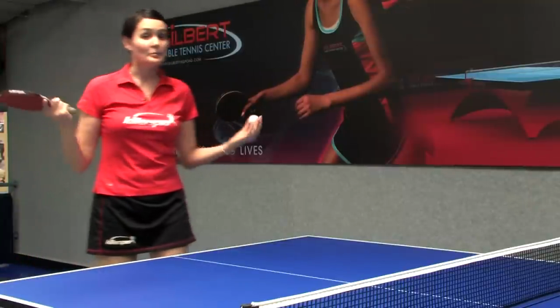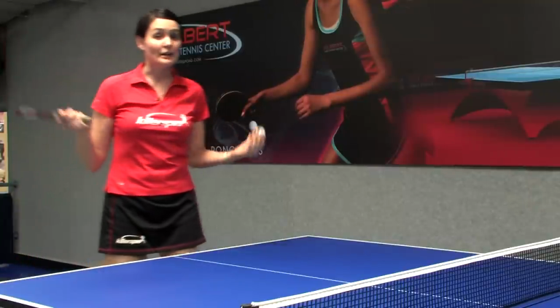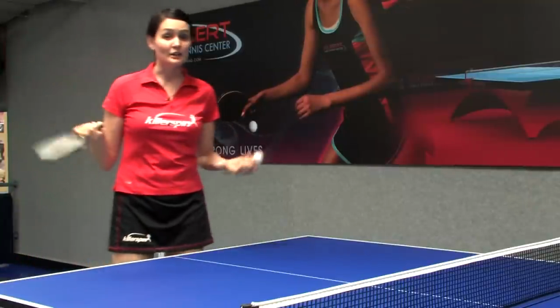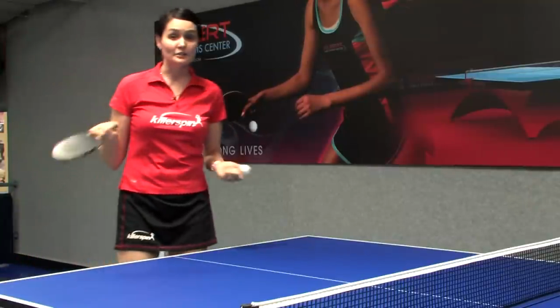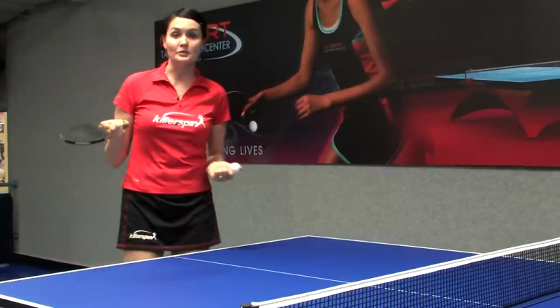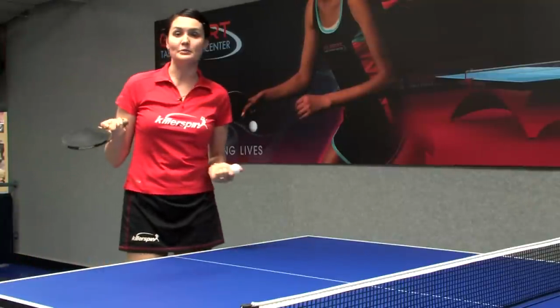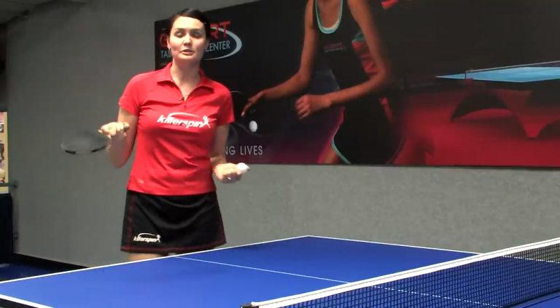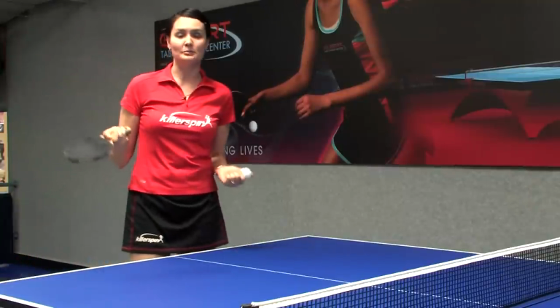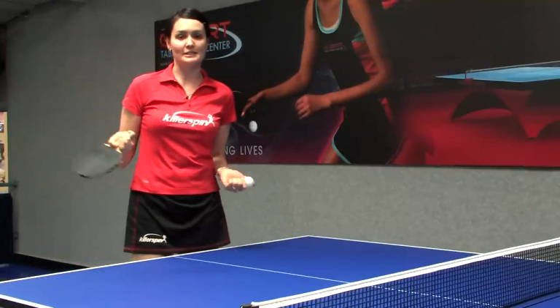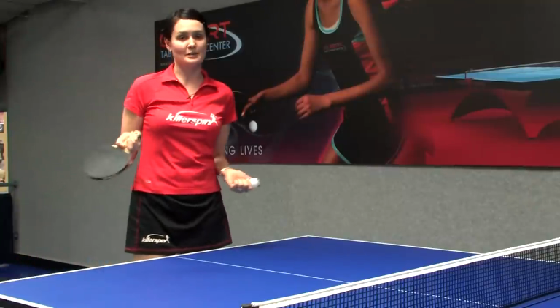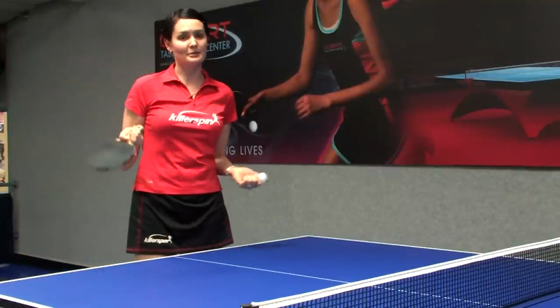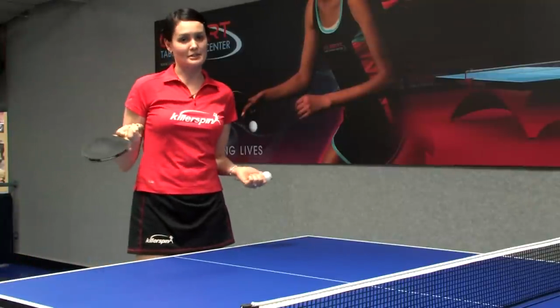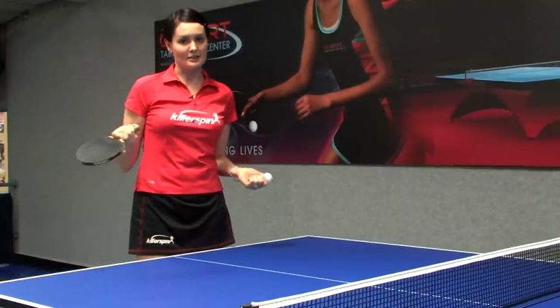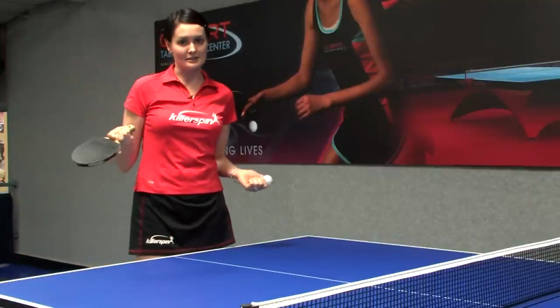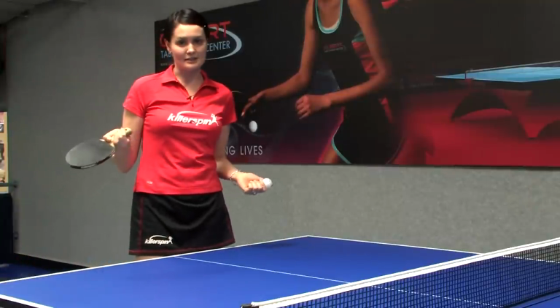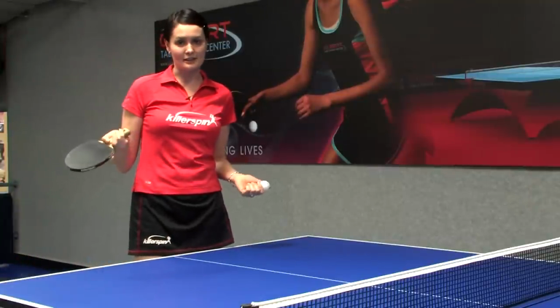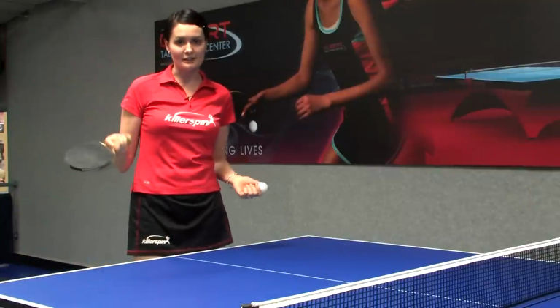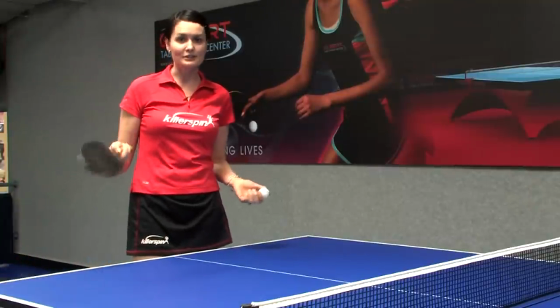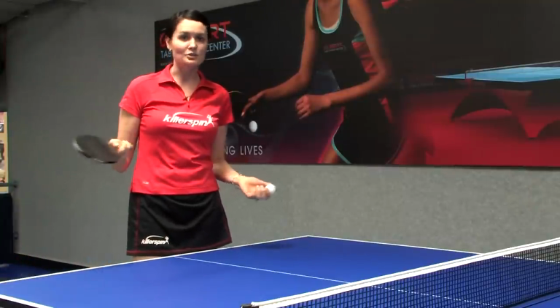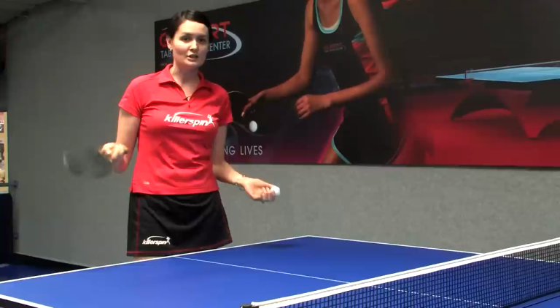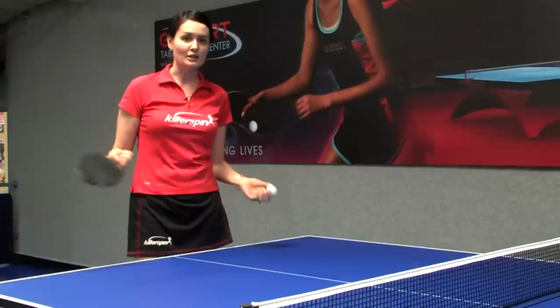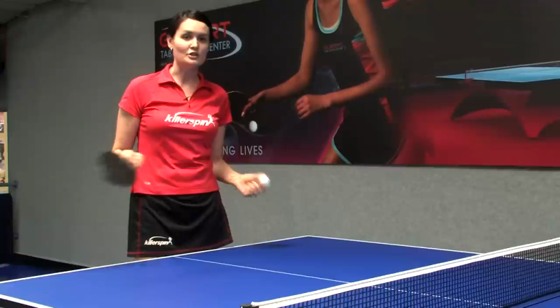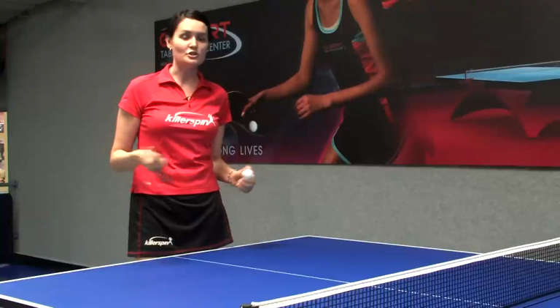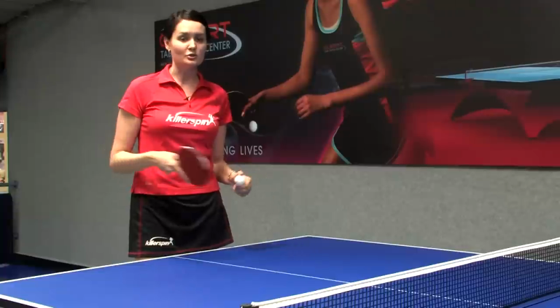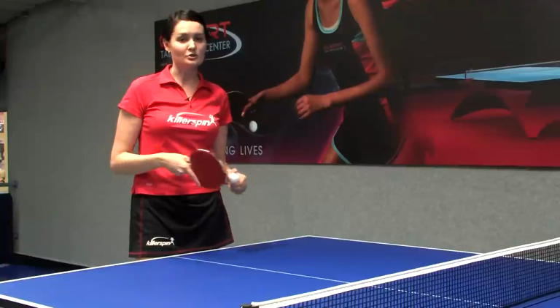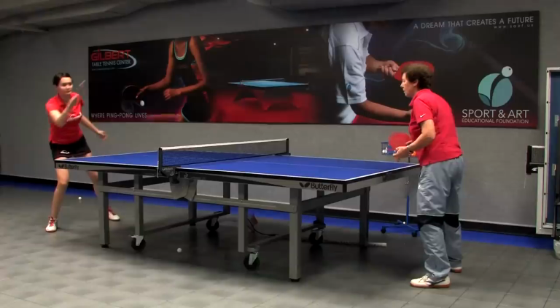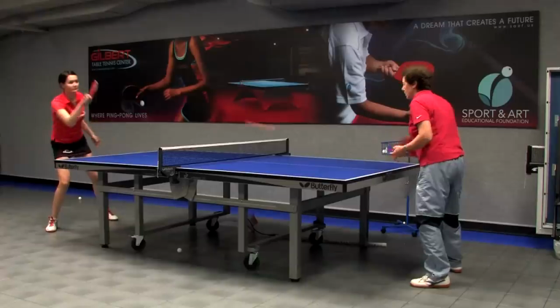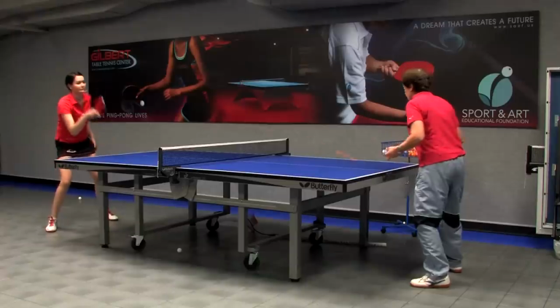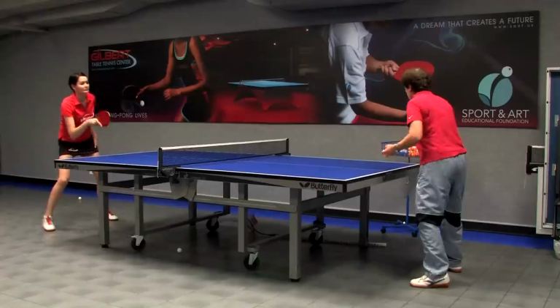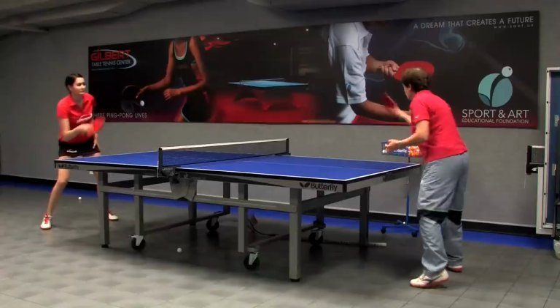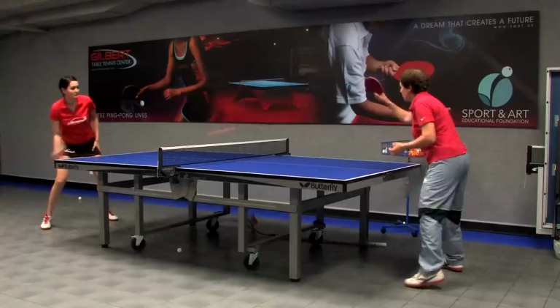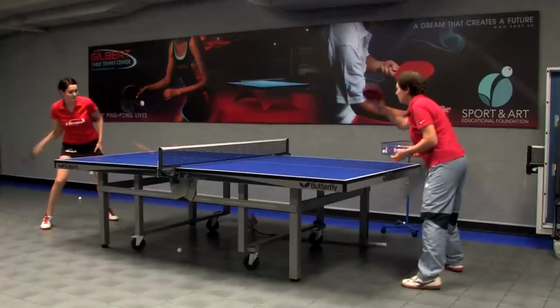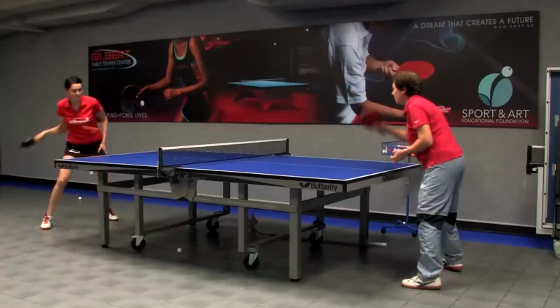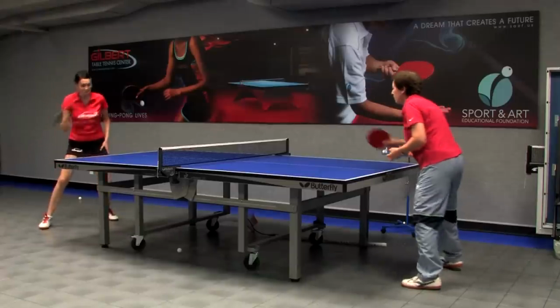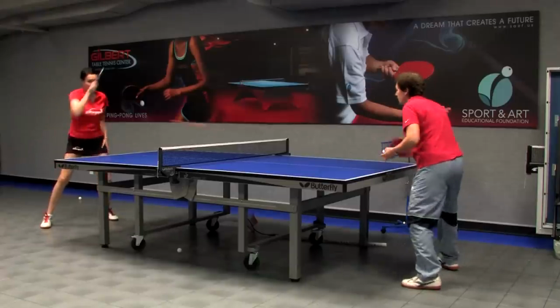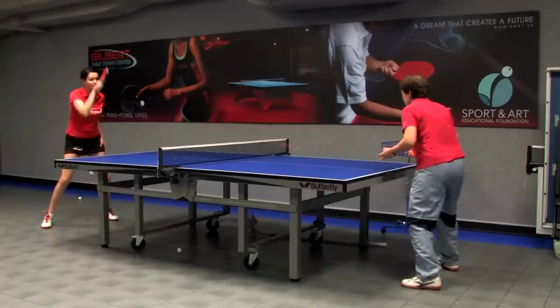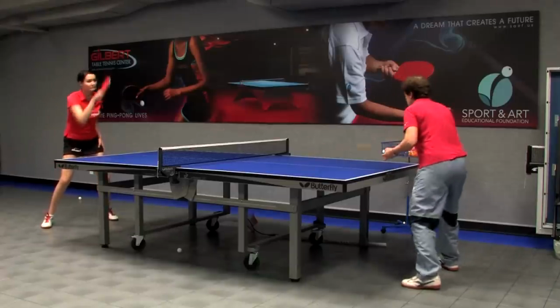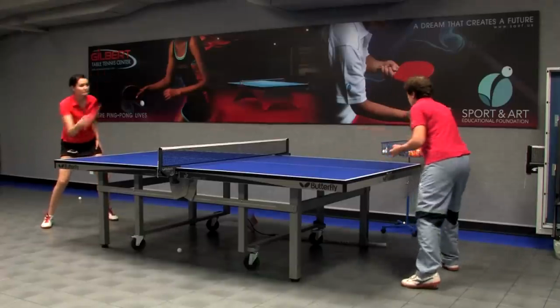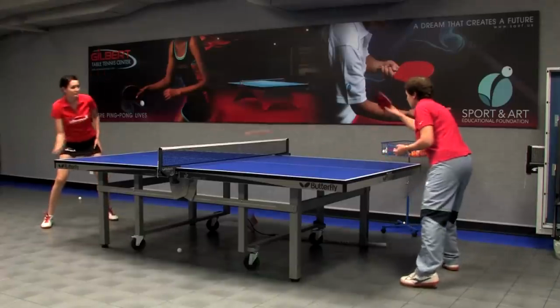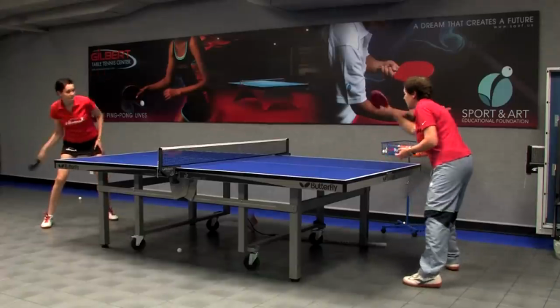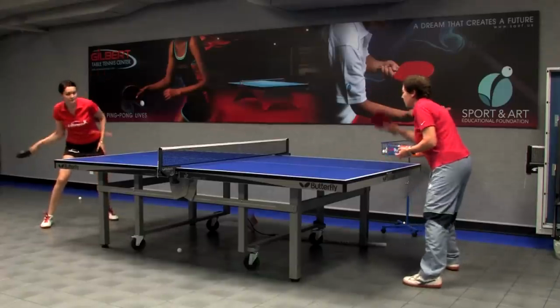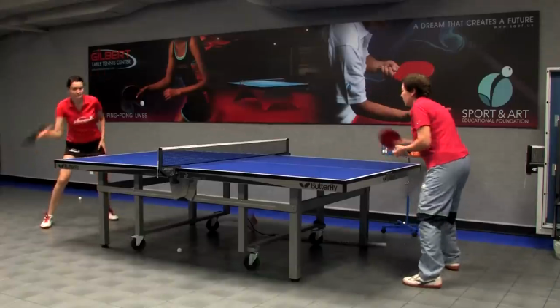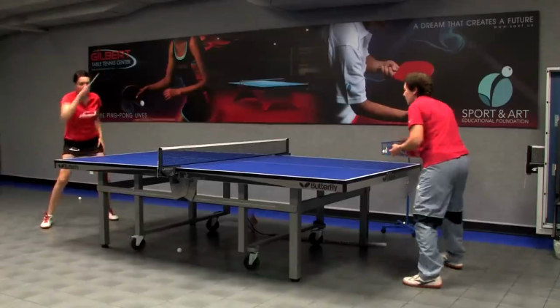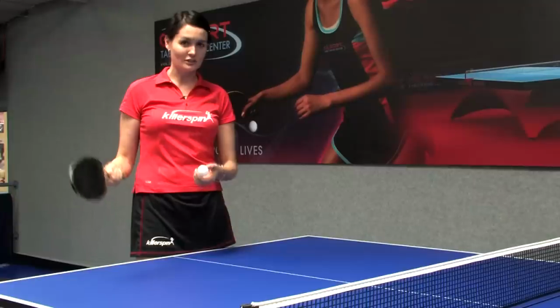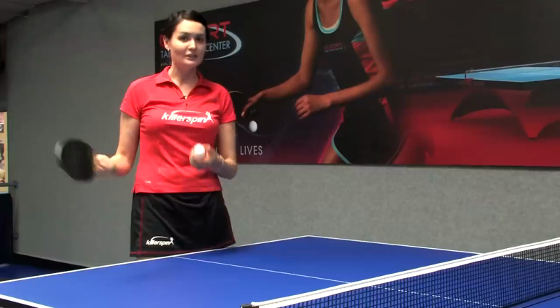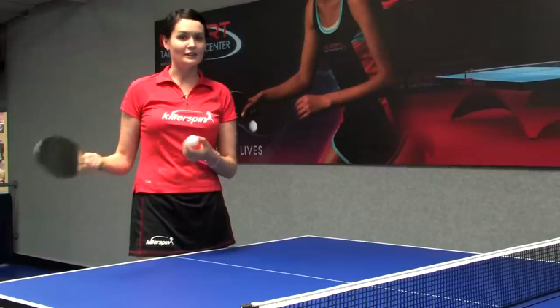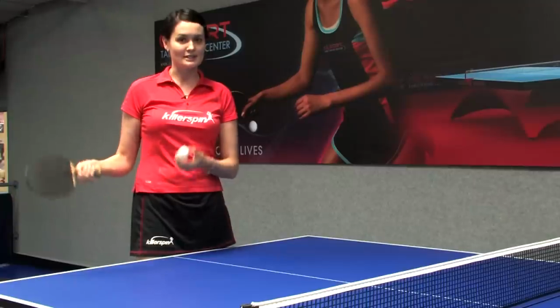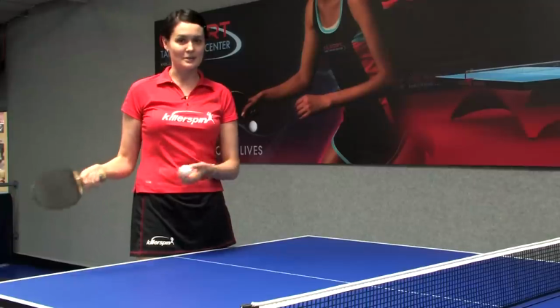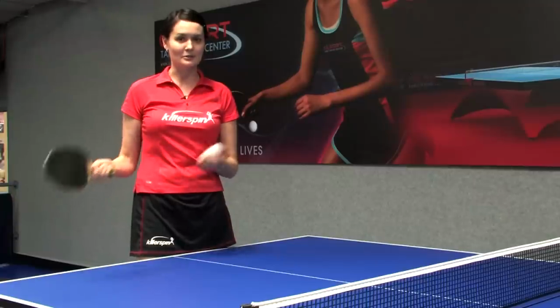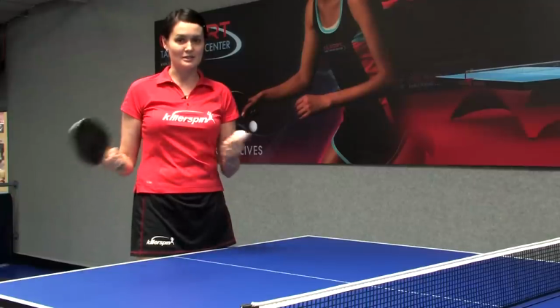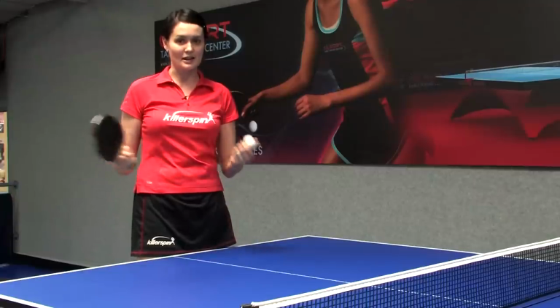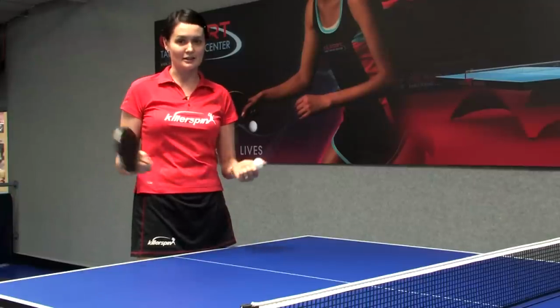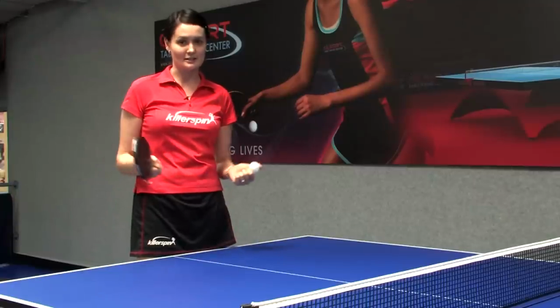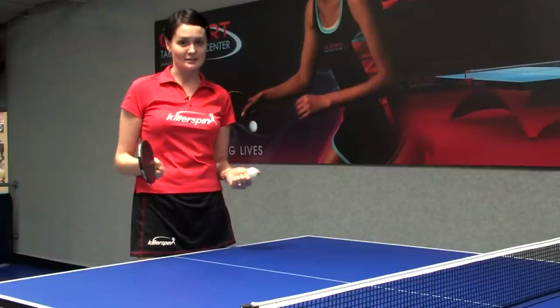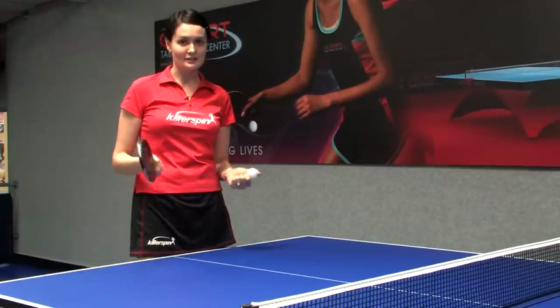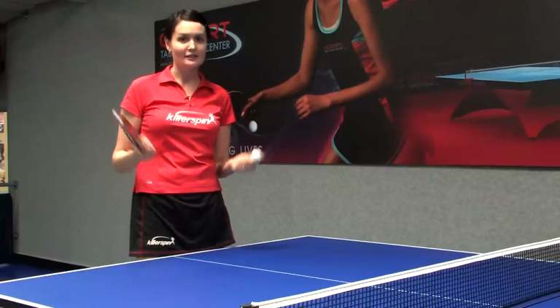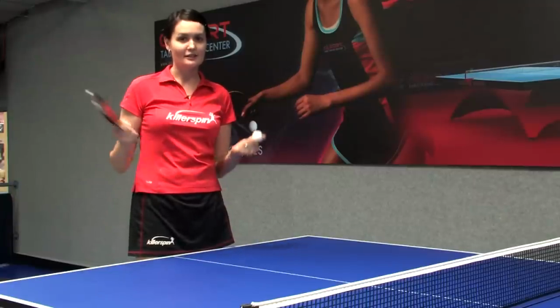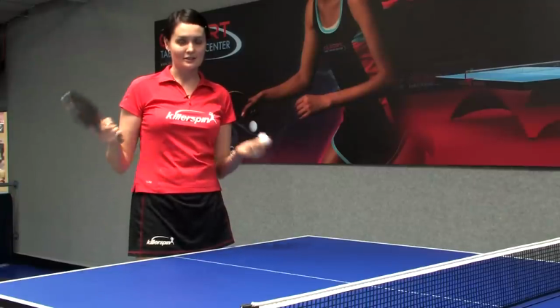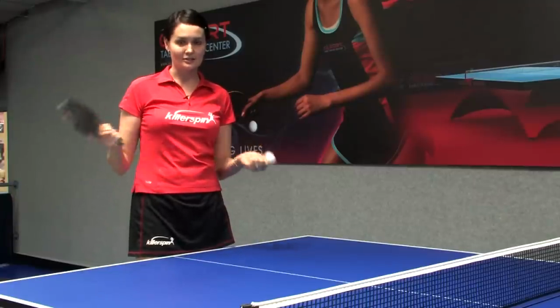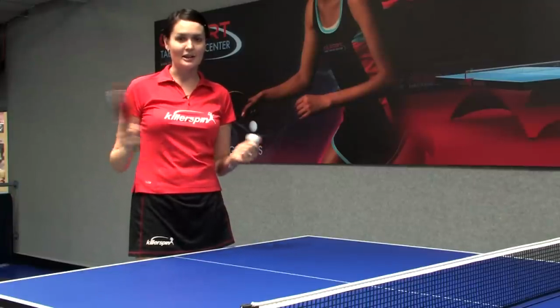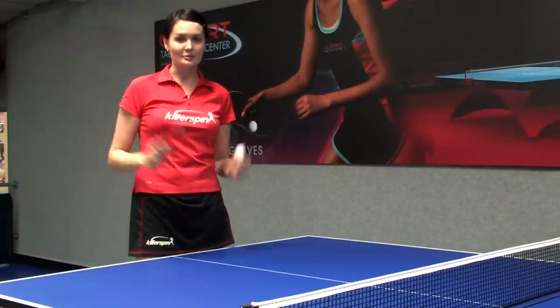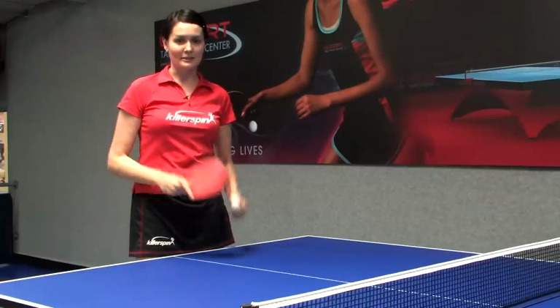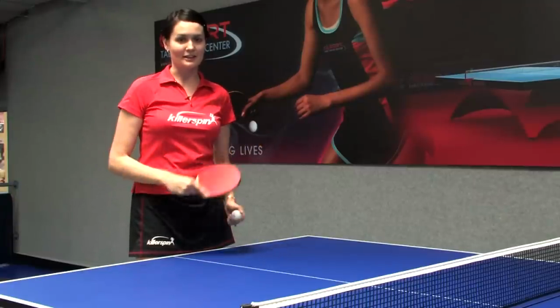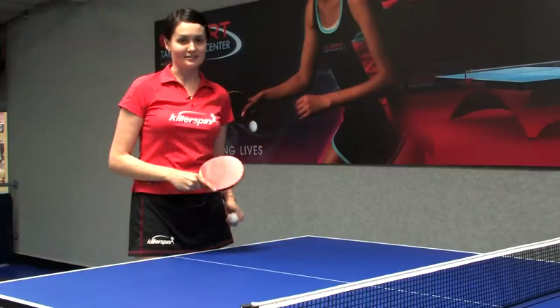I'm Ellie from Gilbert Table Tennis Center and today I showed you how to perform the forehand spin stroke in table tennis. Good luck playing!